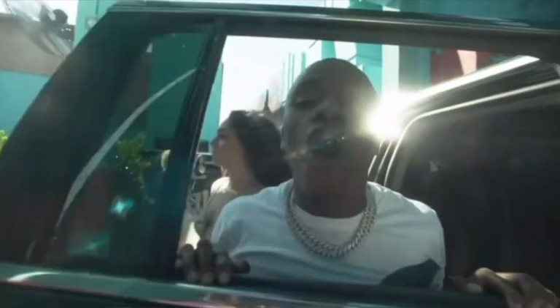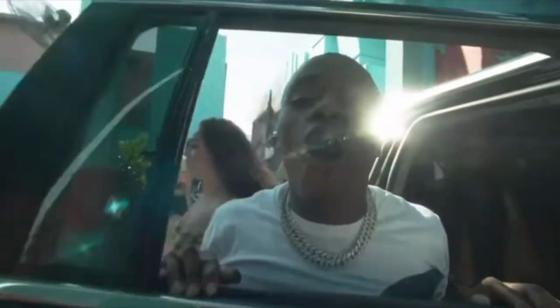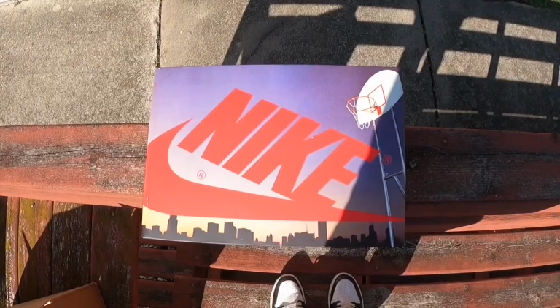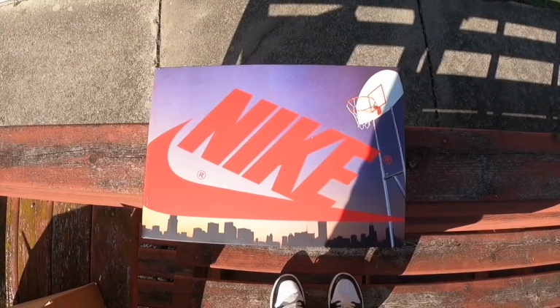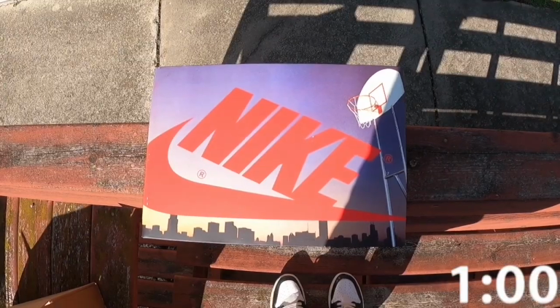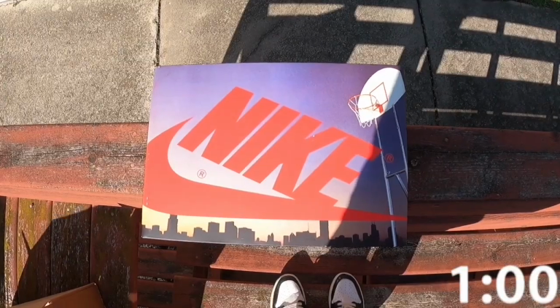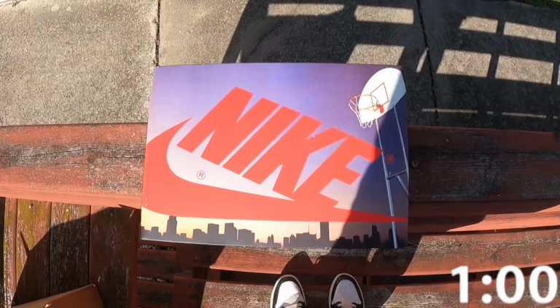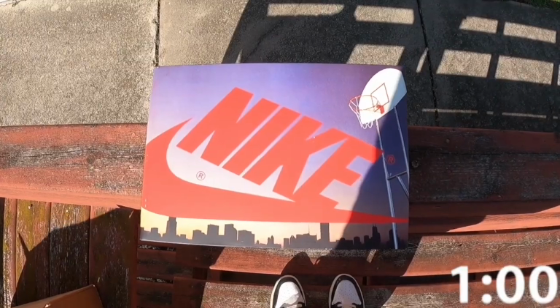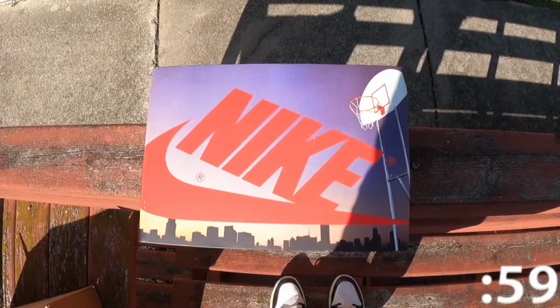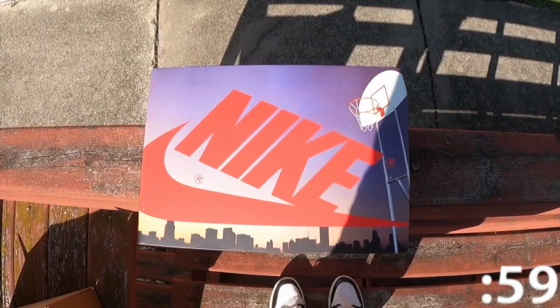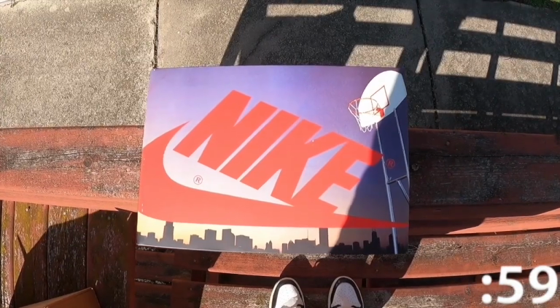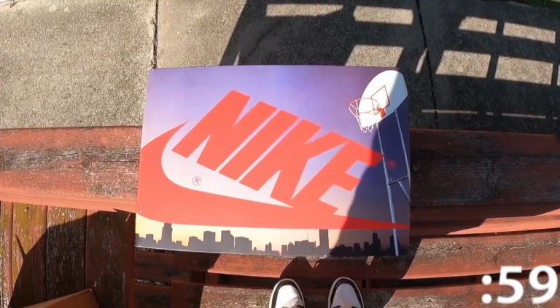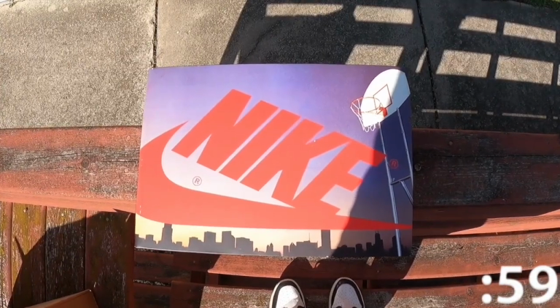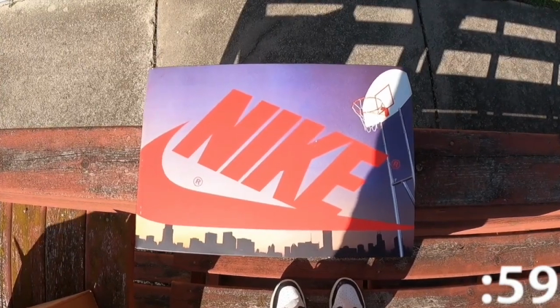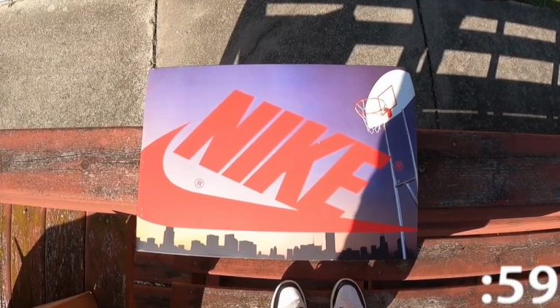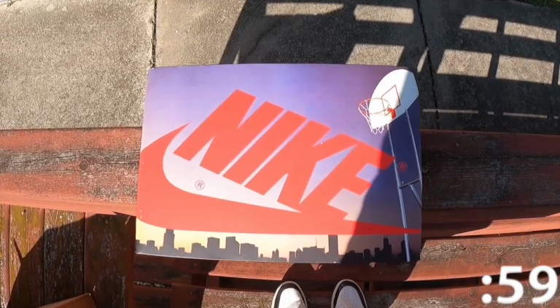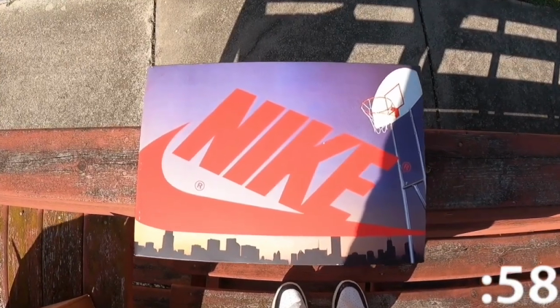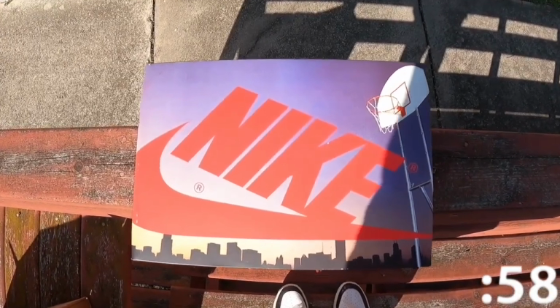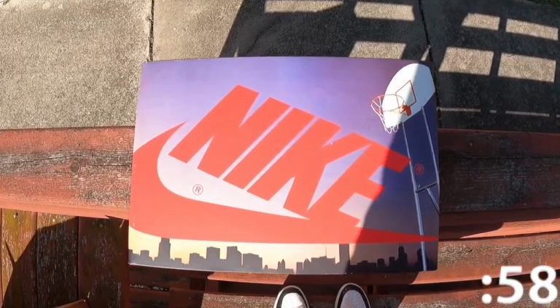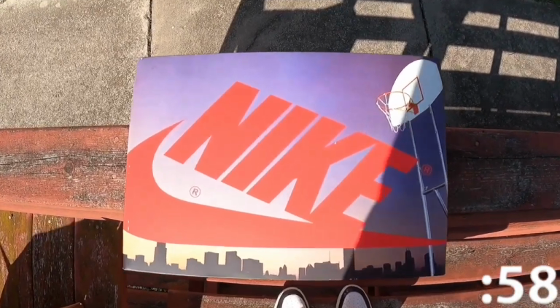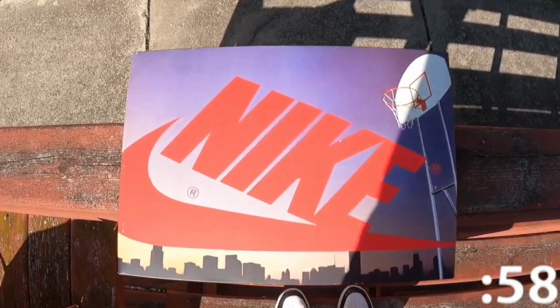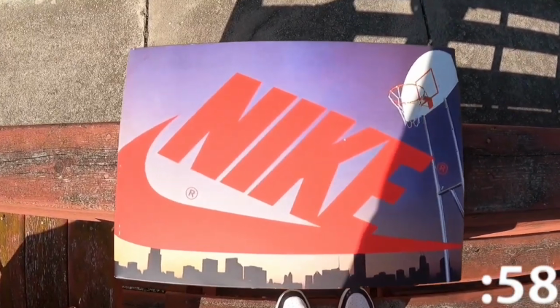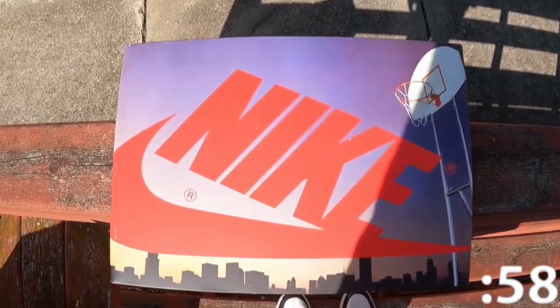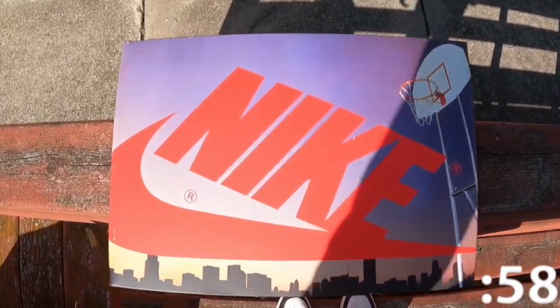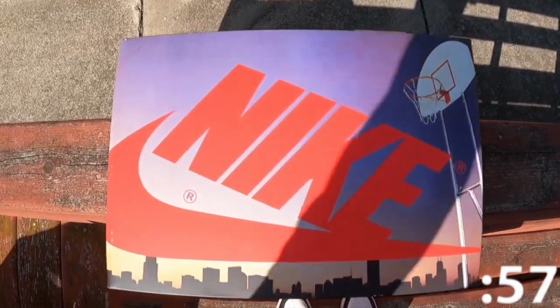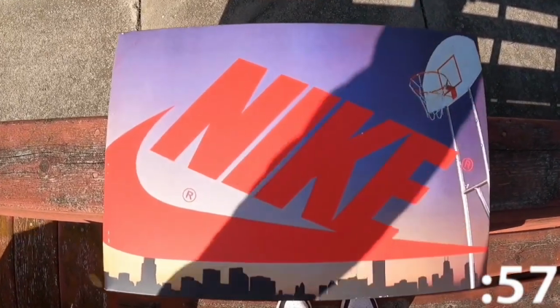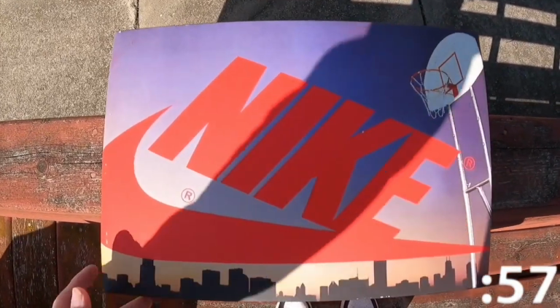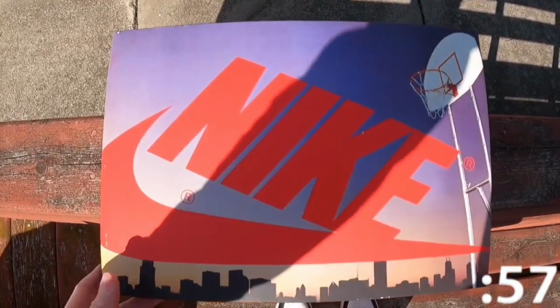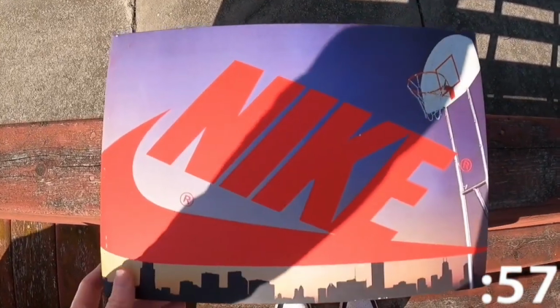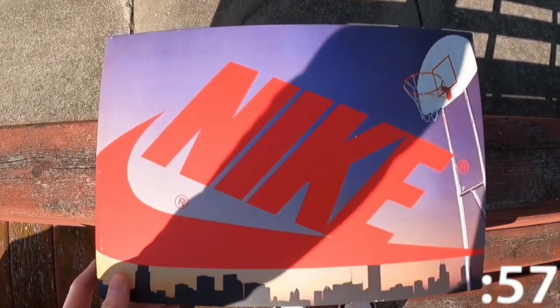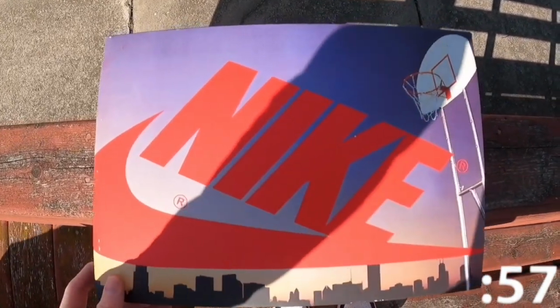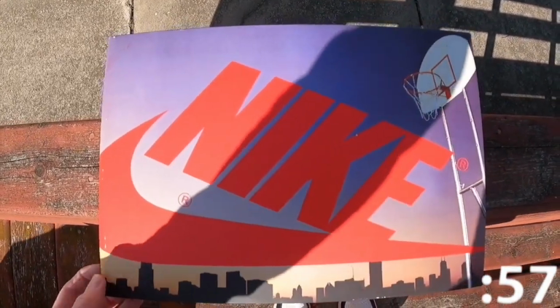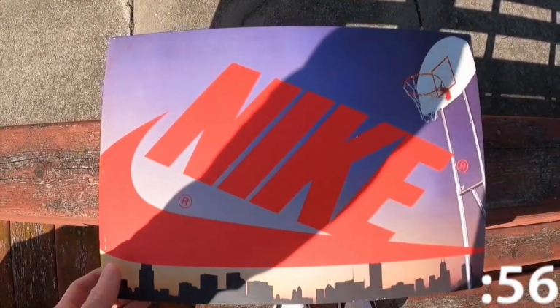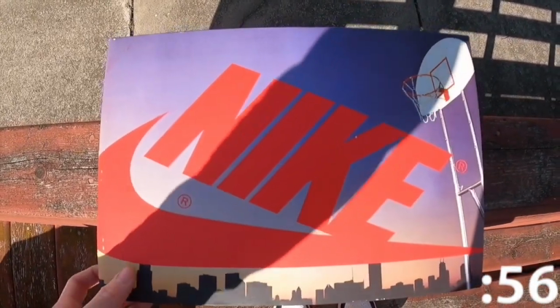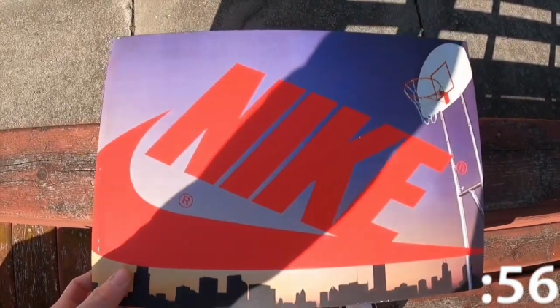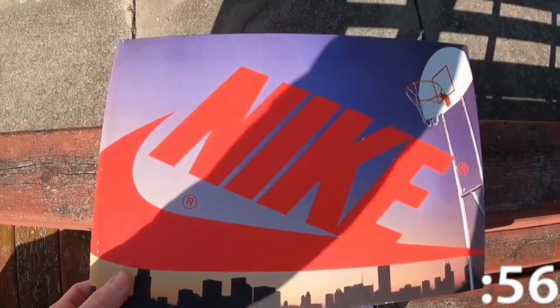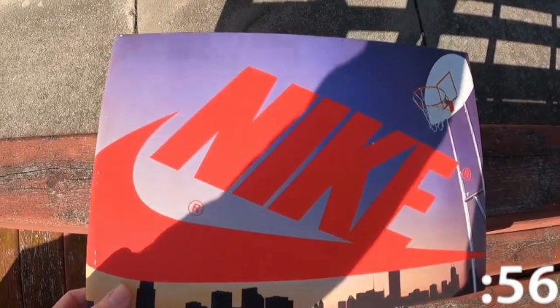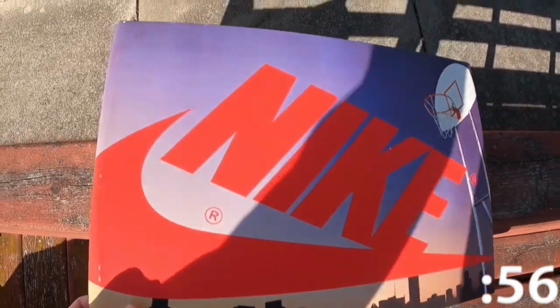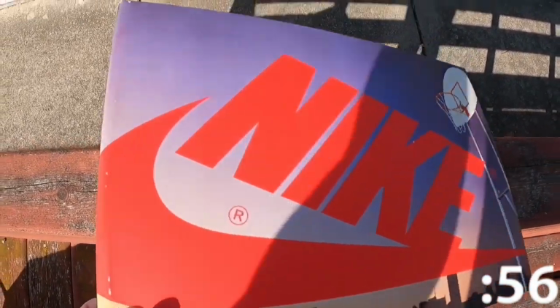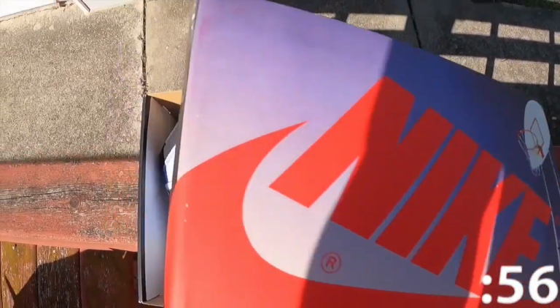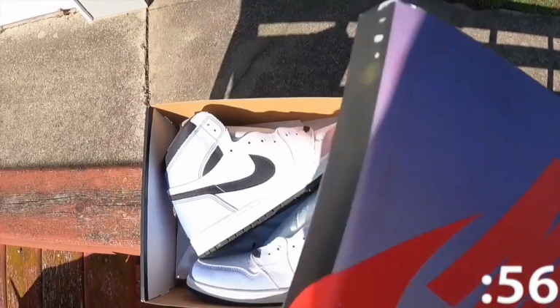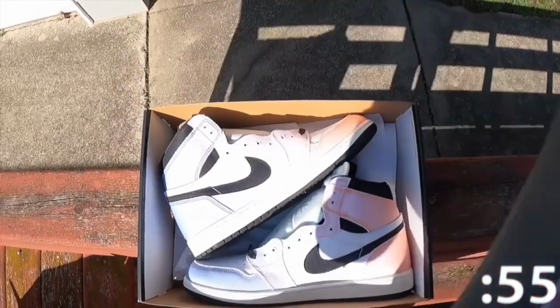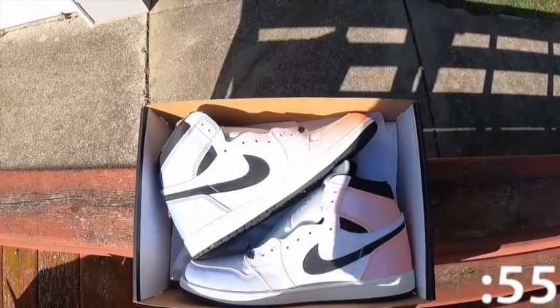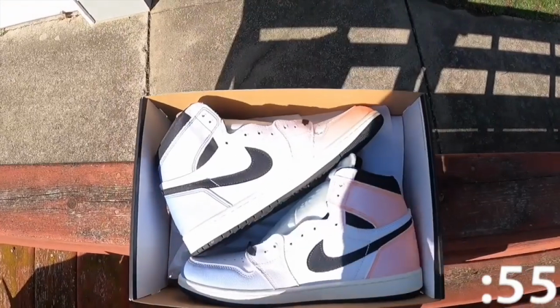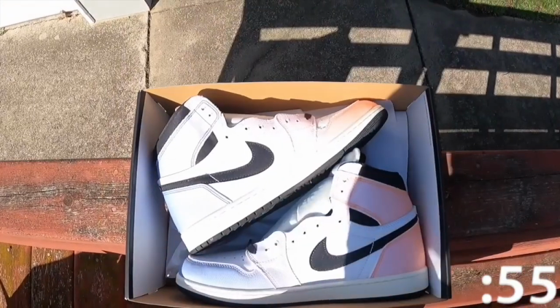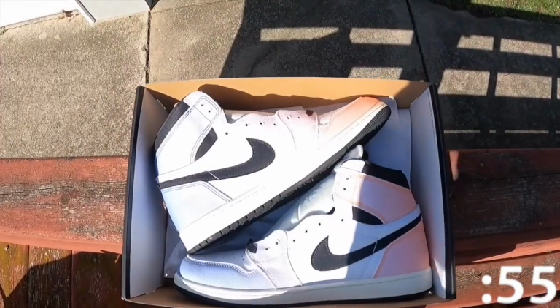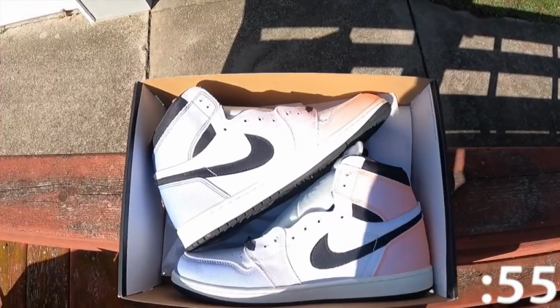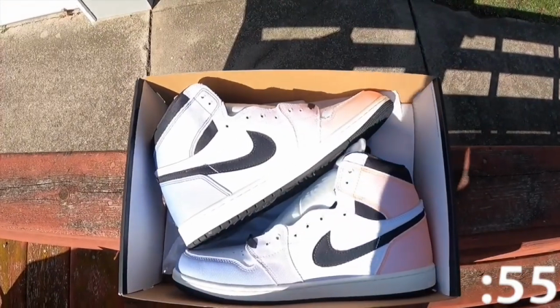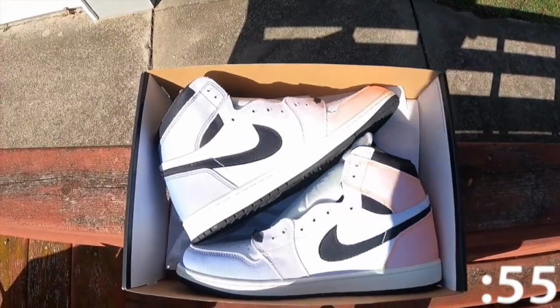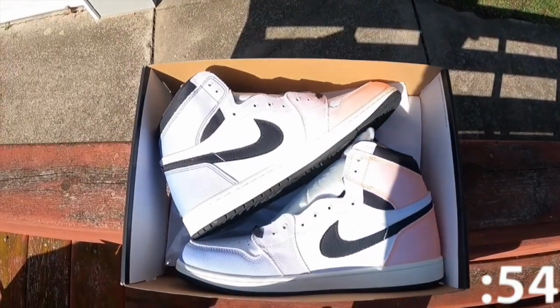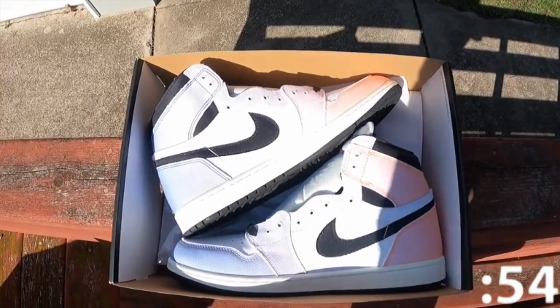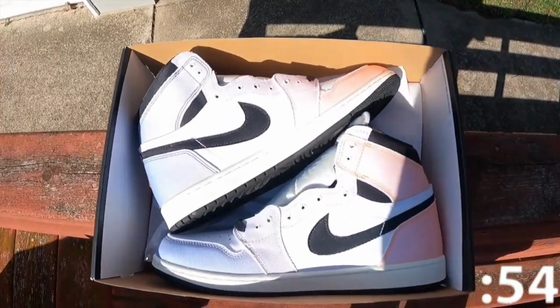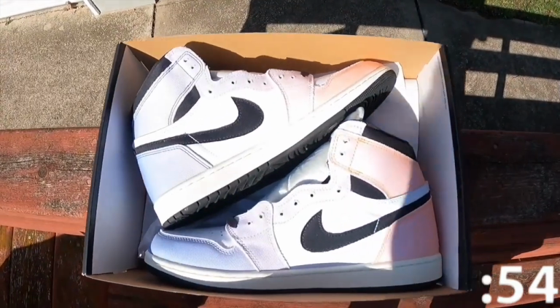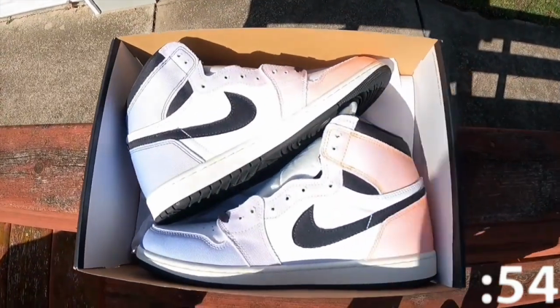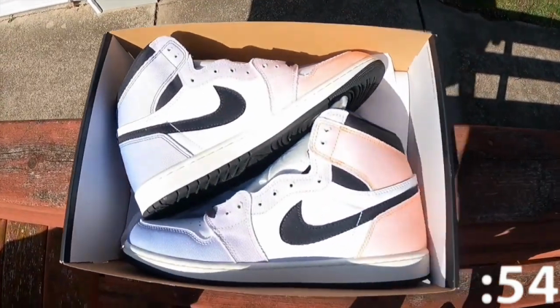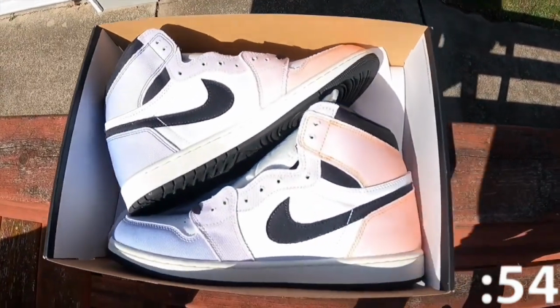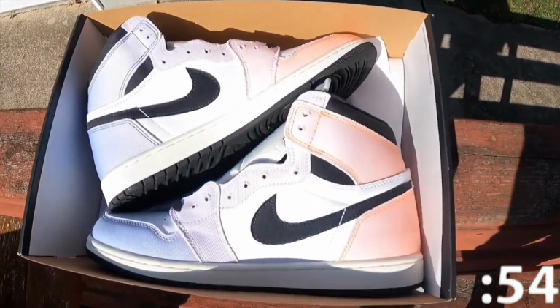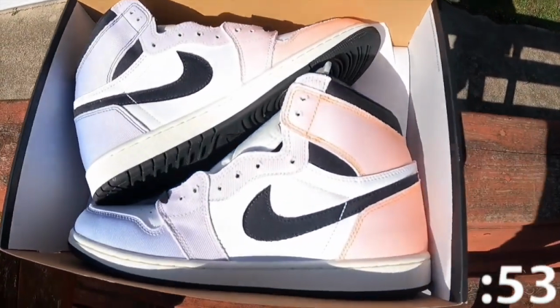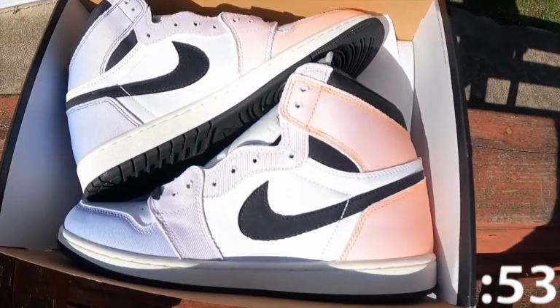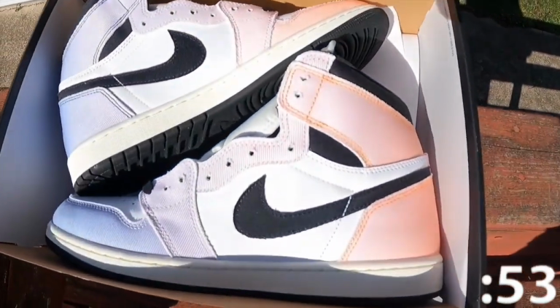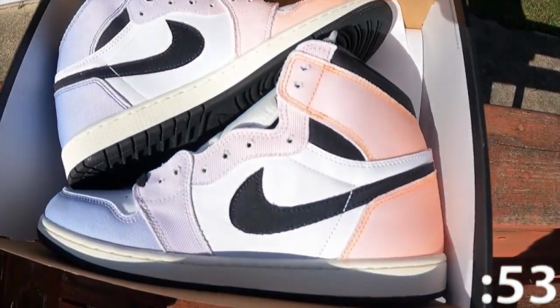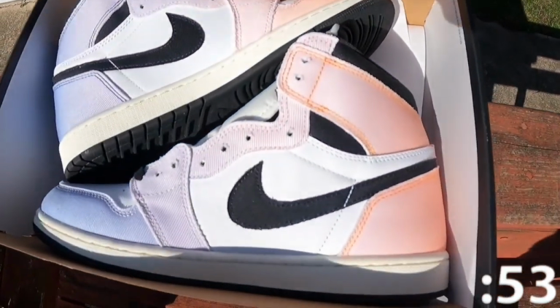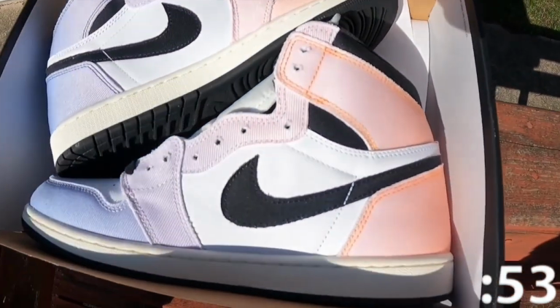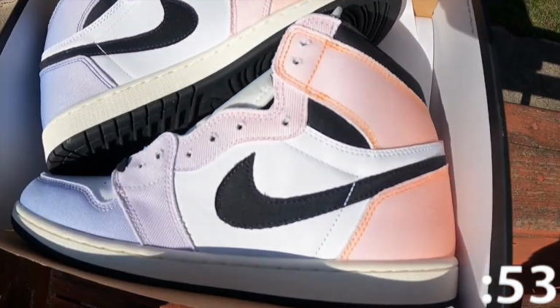Today we're taking a look at the Jordan Retro 1 High Skyline. This shoe was released on April 8th, 2023 at a retail price of $180.